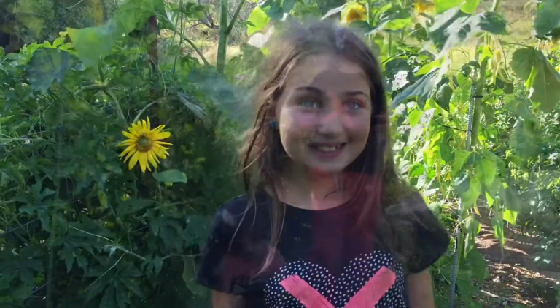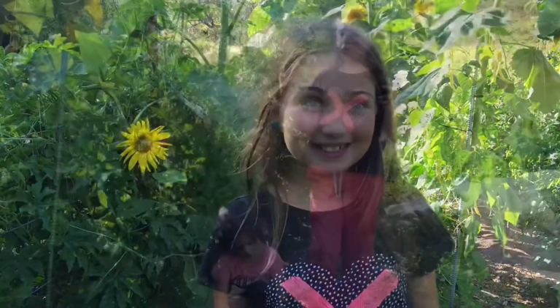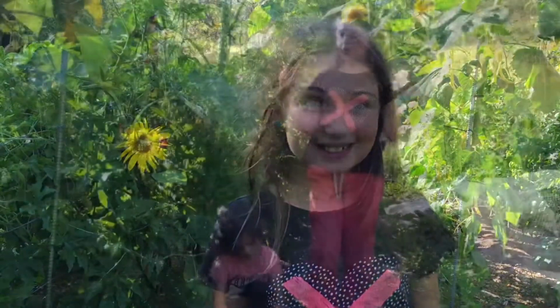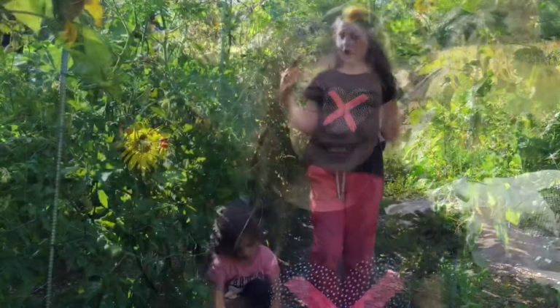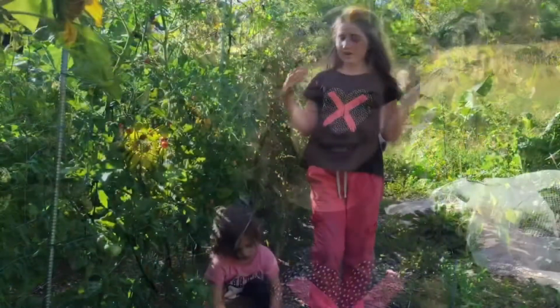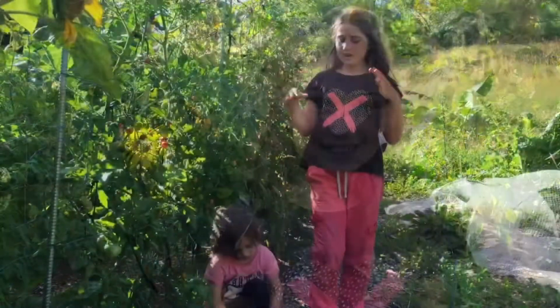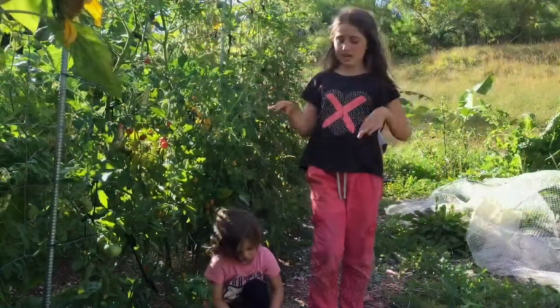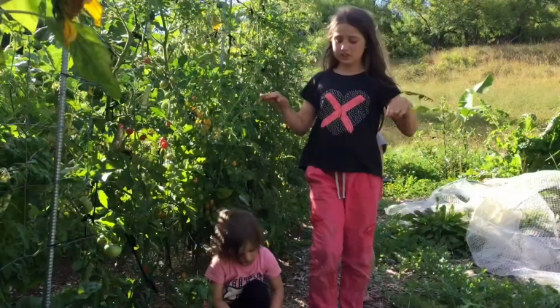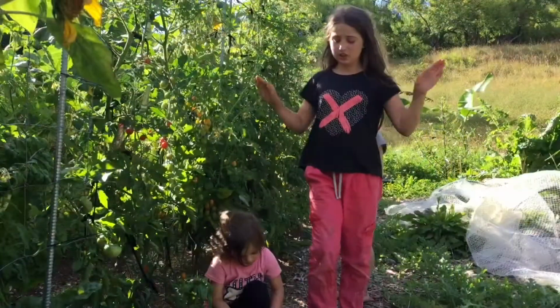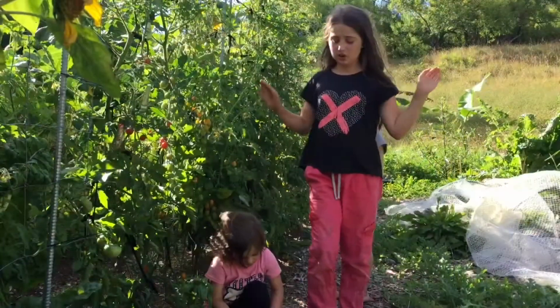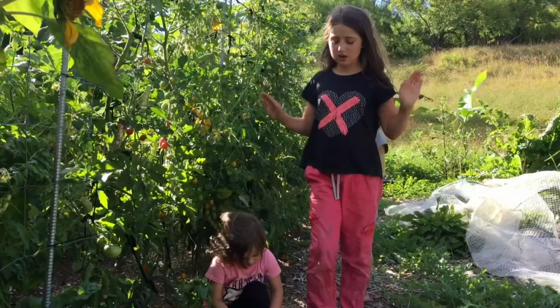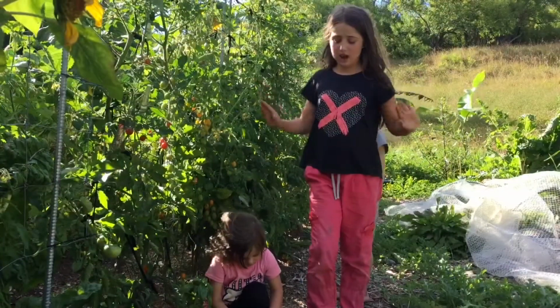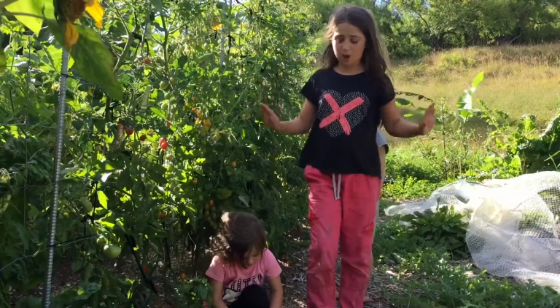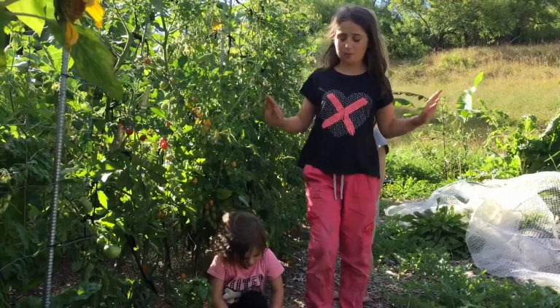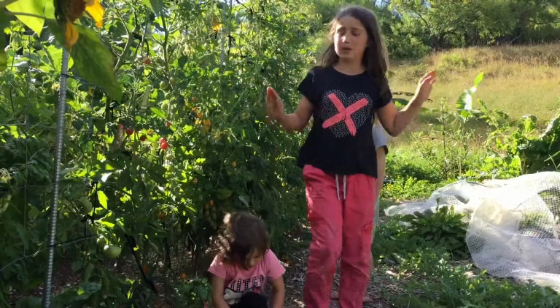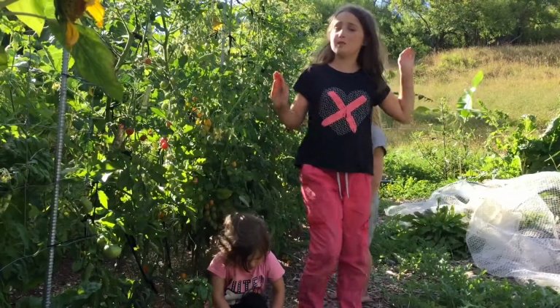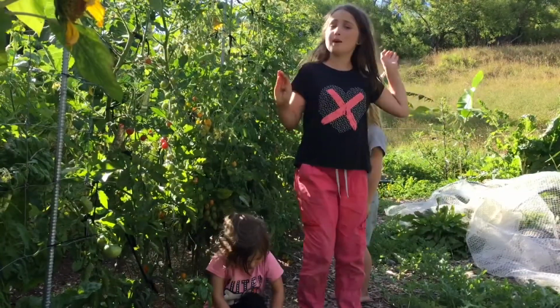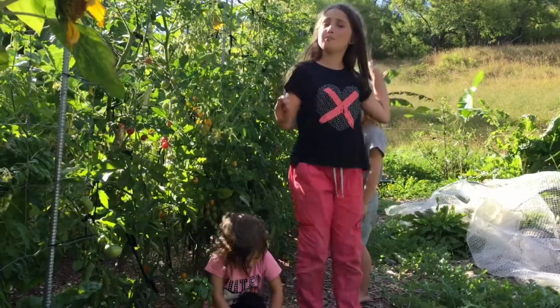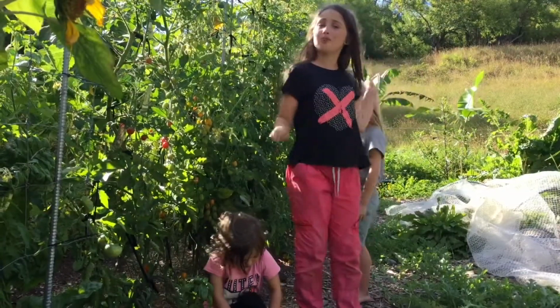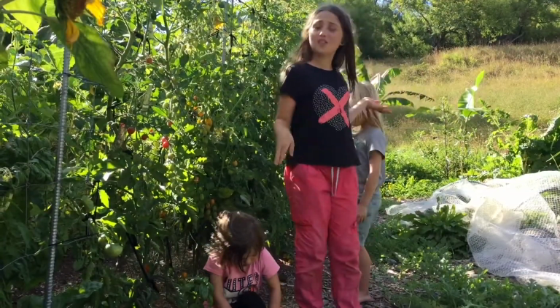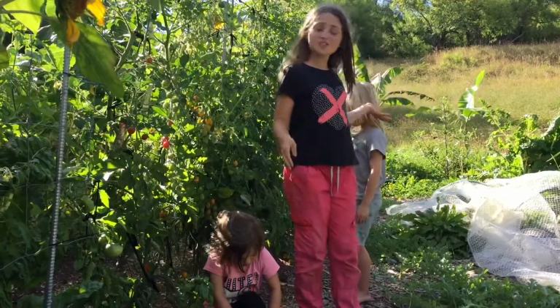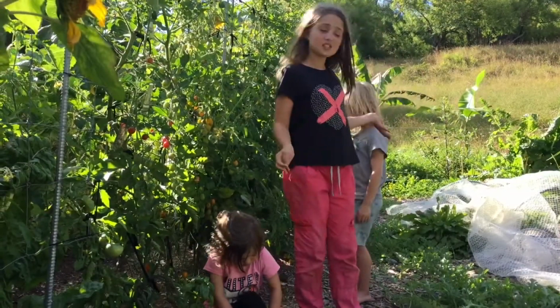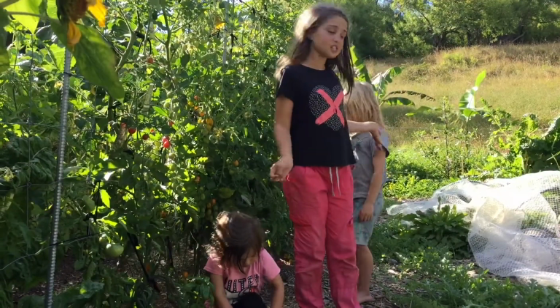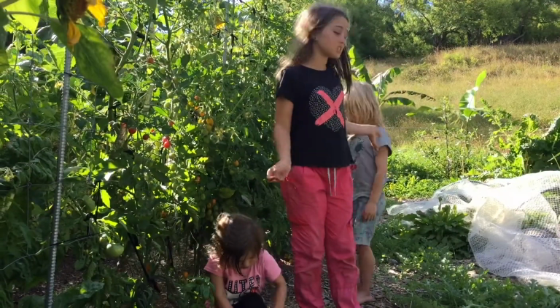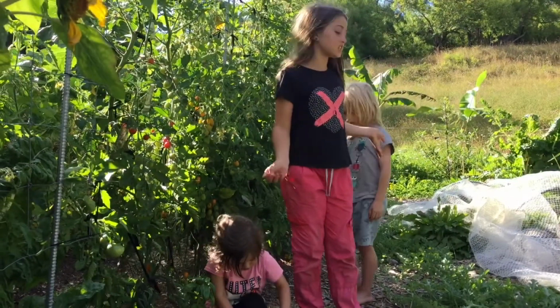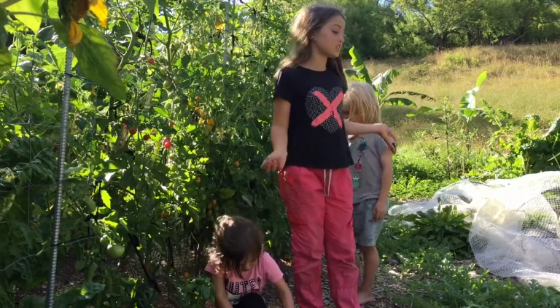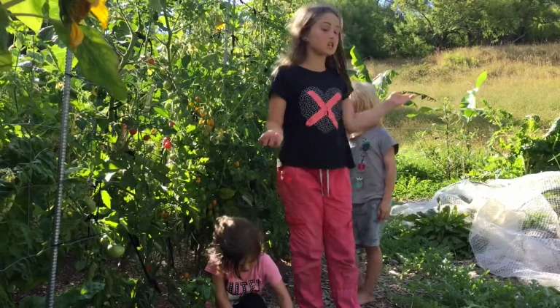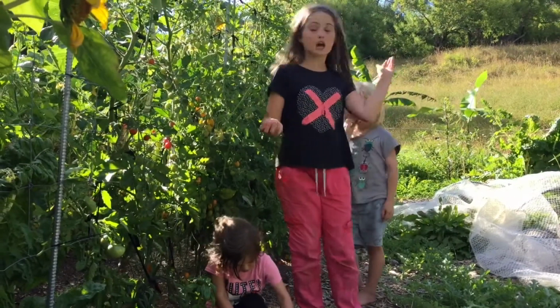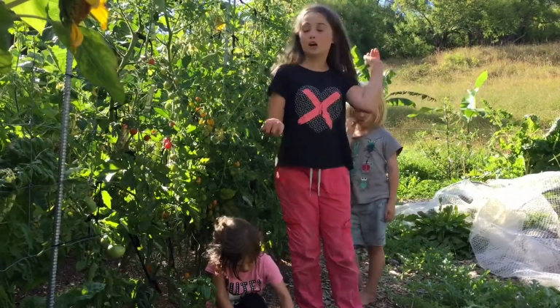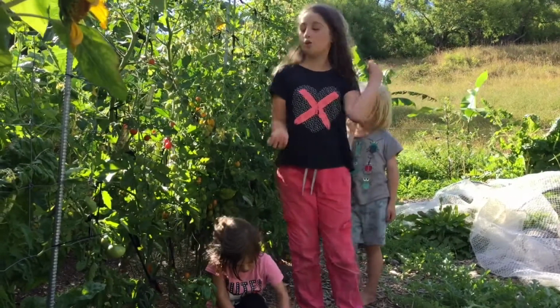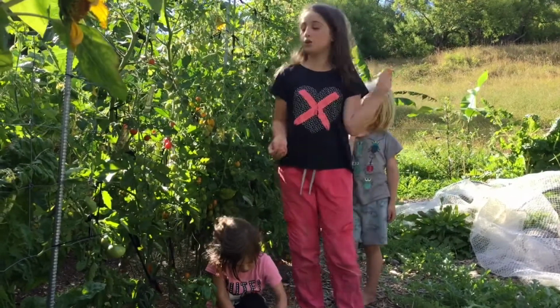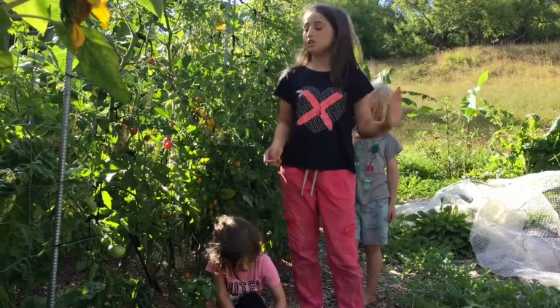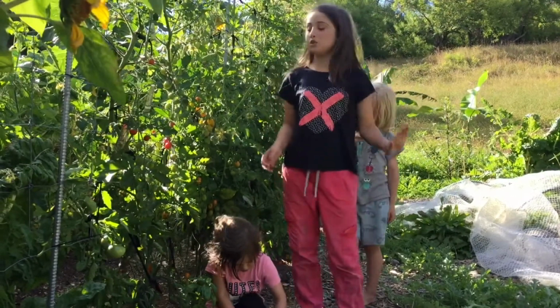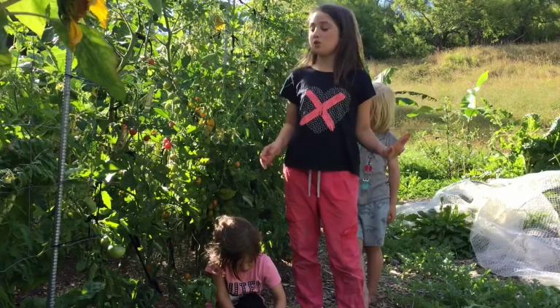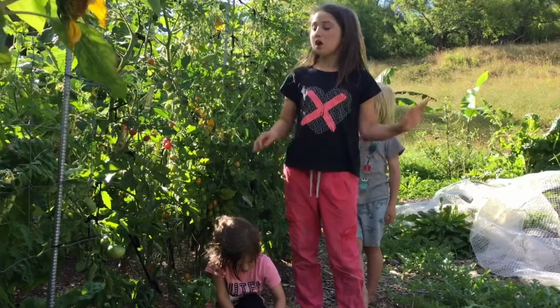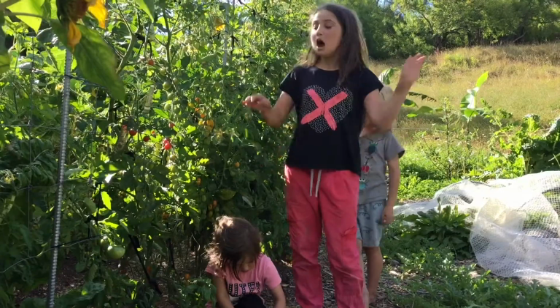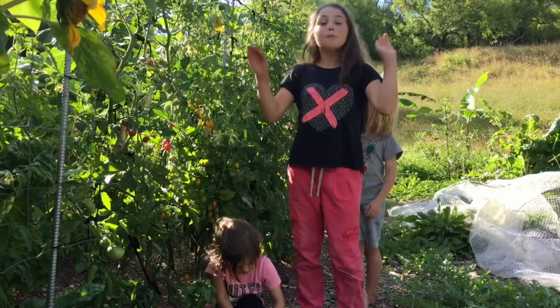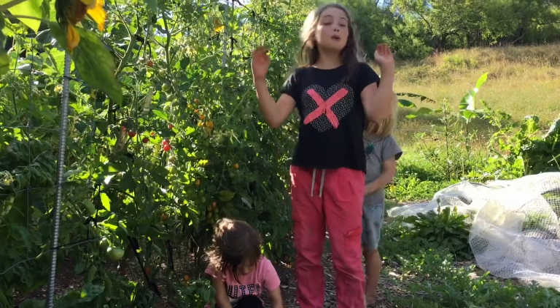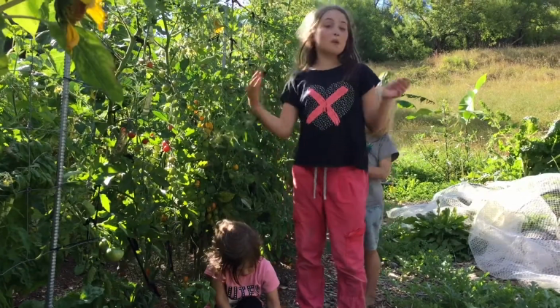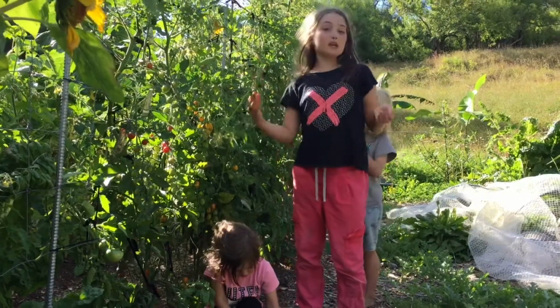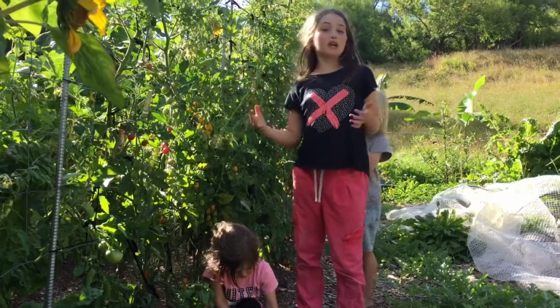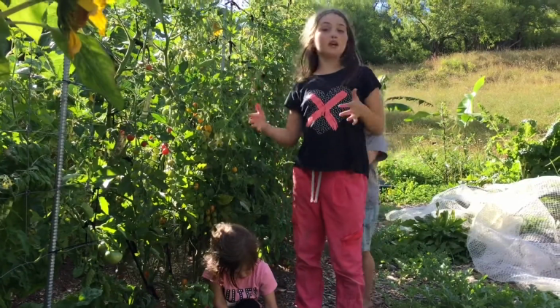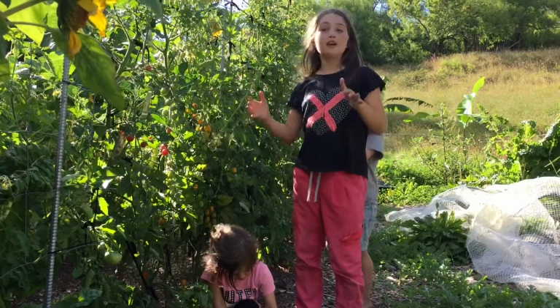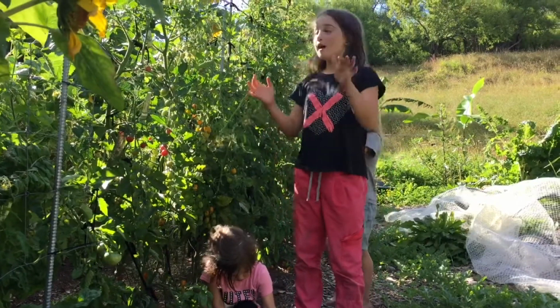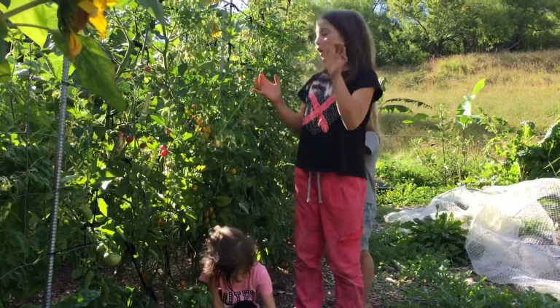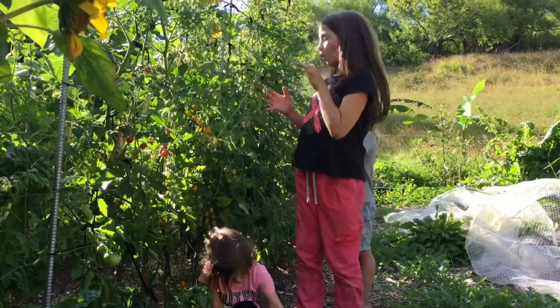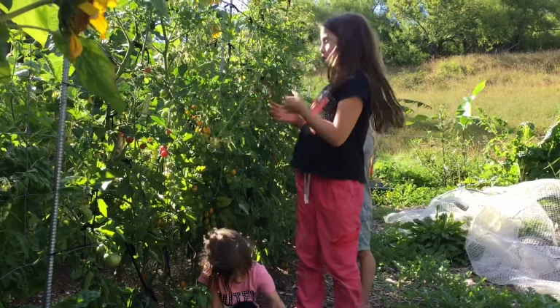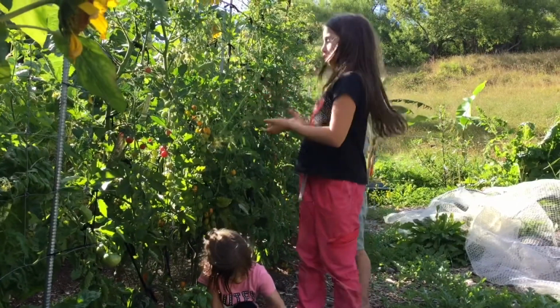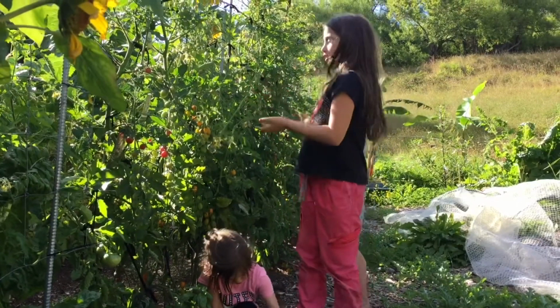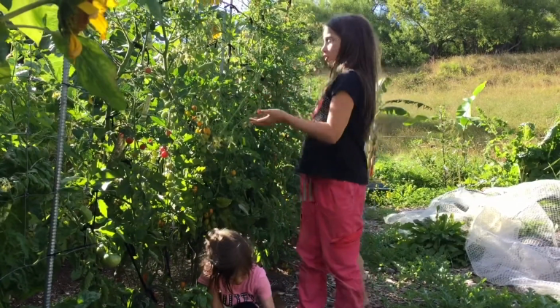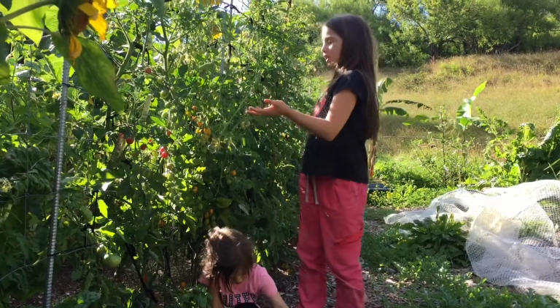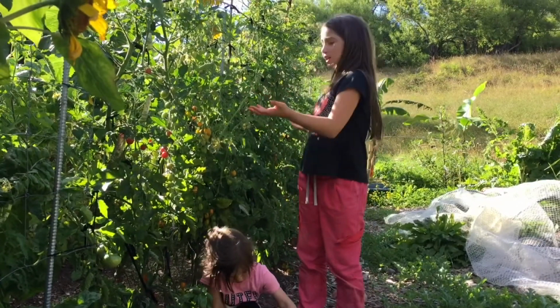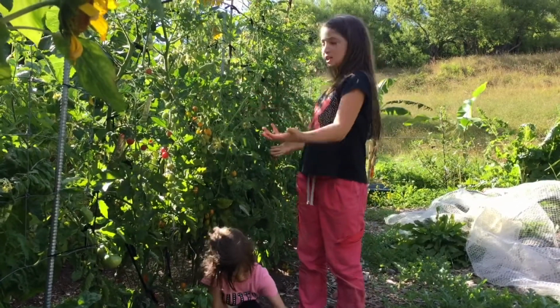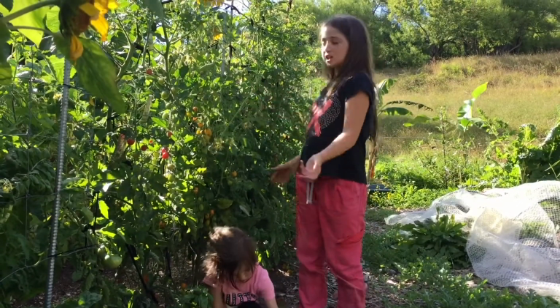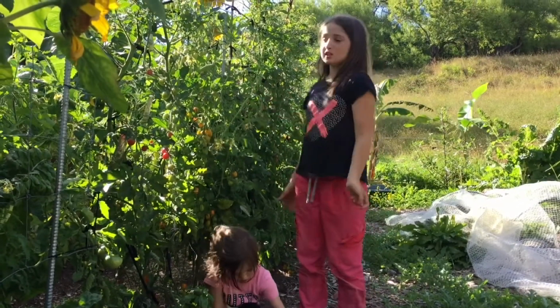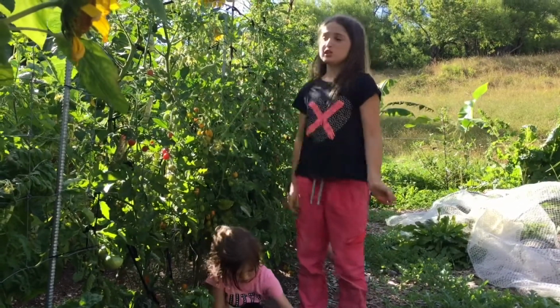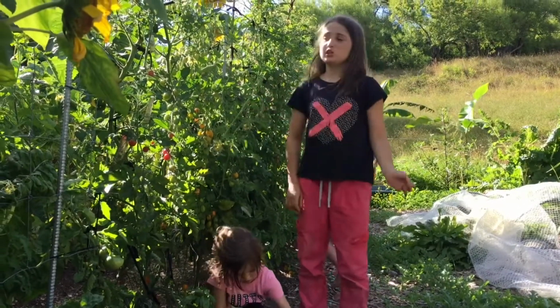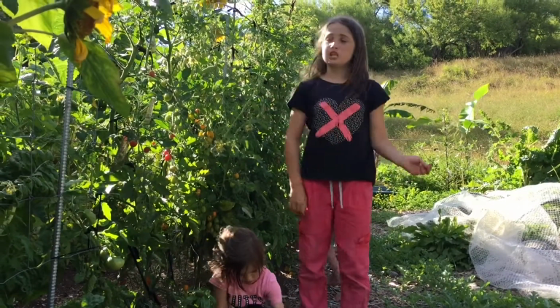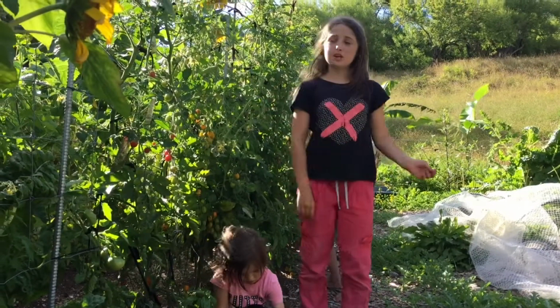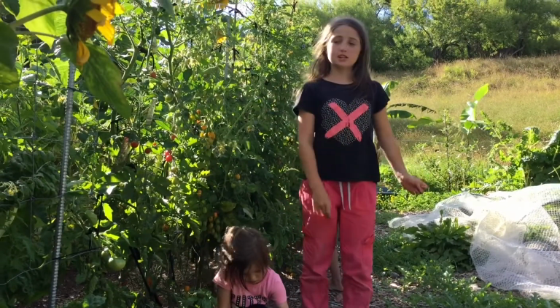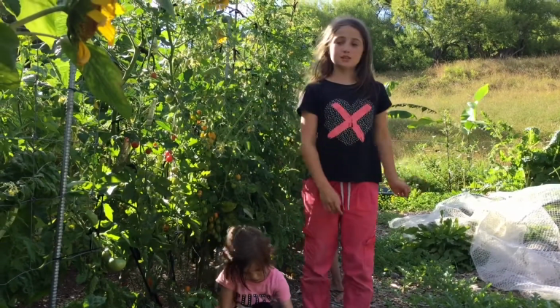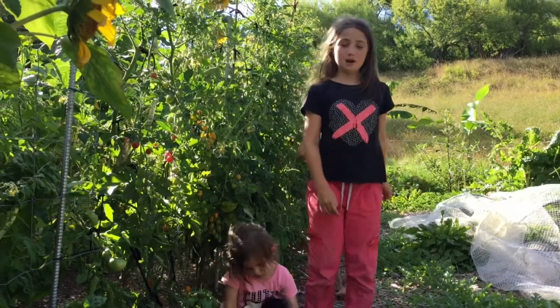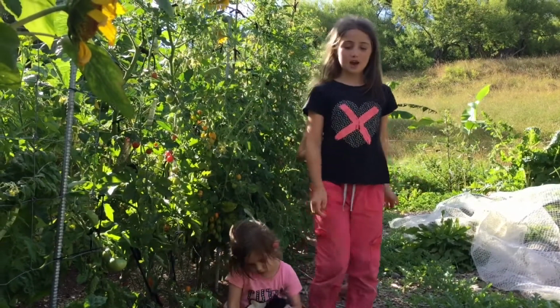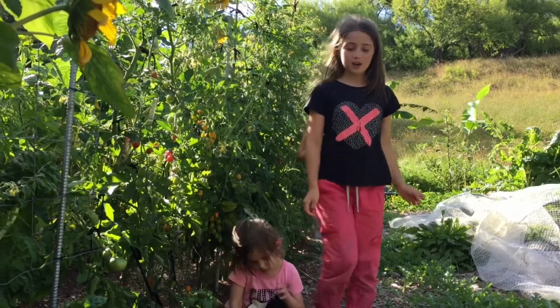Okay, so now me and my brothers and sisters are going to be picking all these cherry tomatoes.